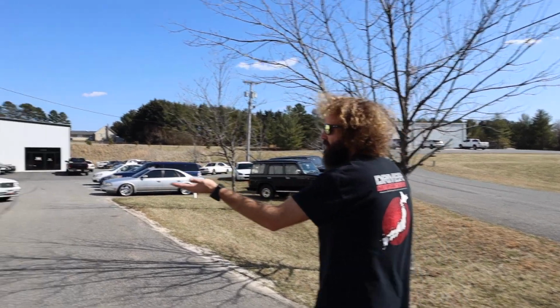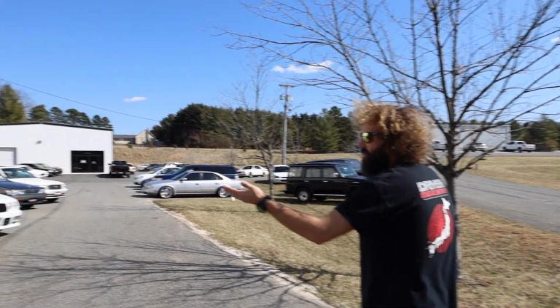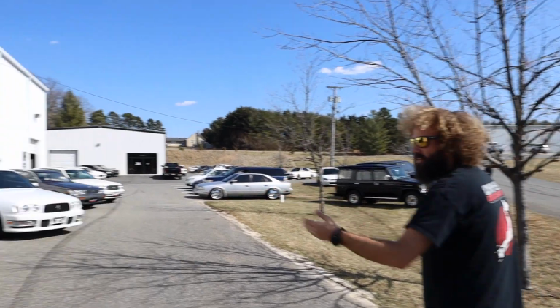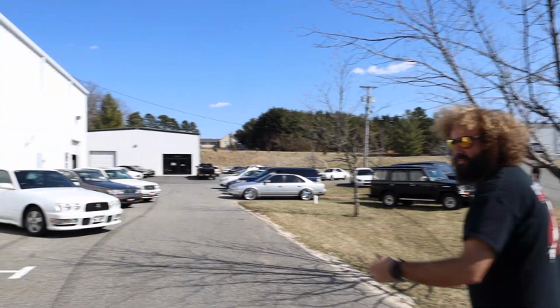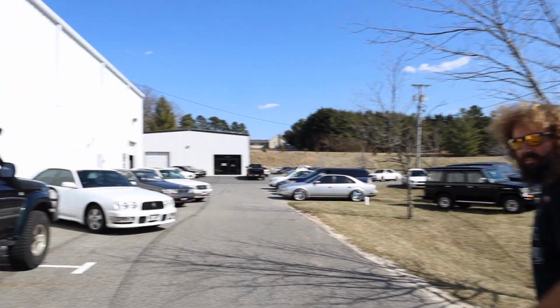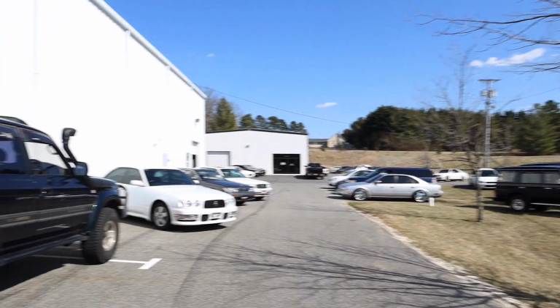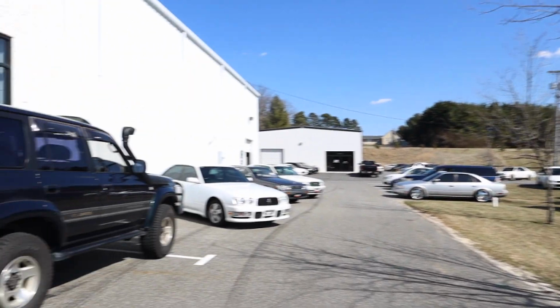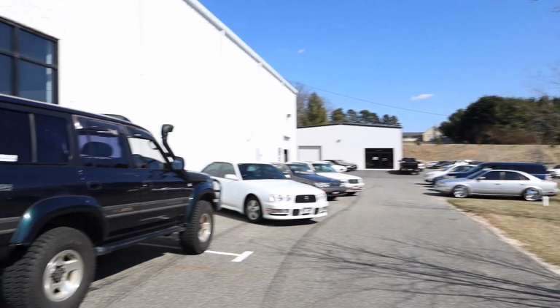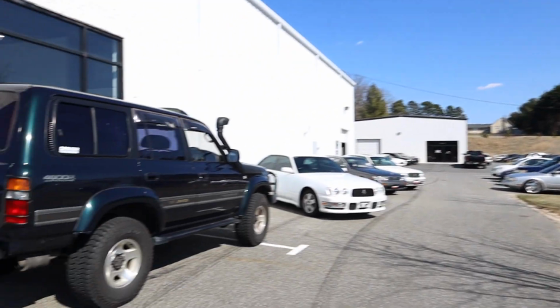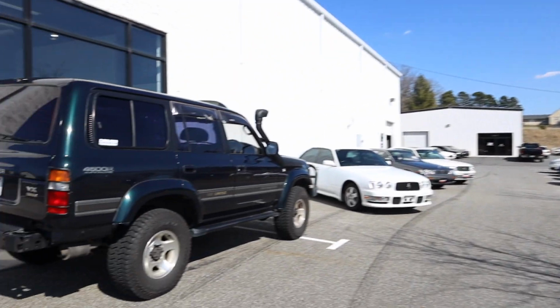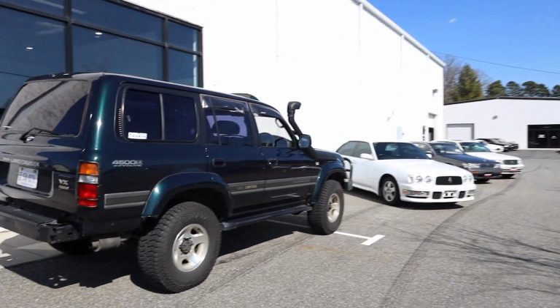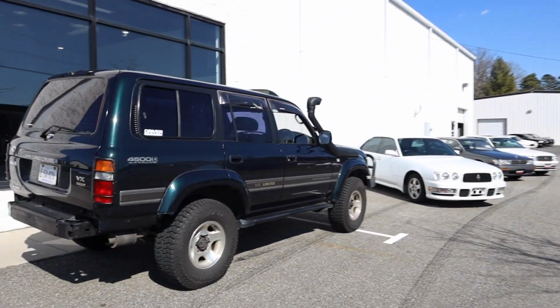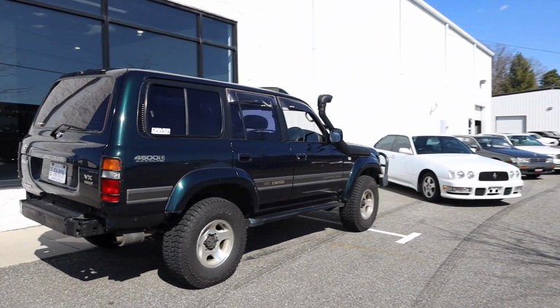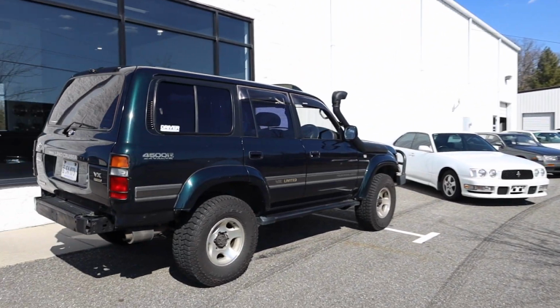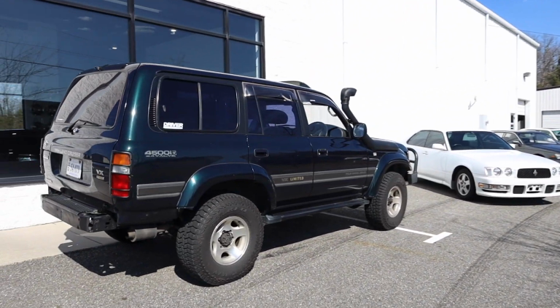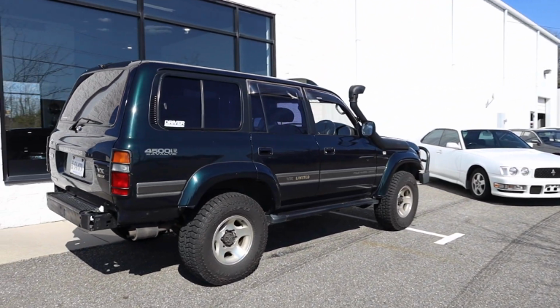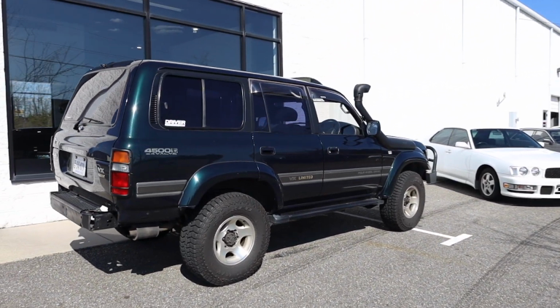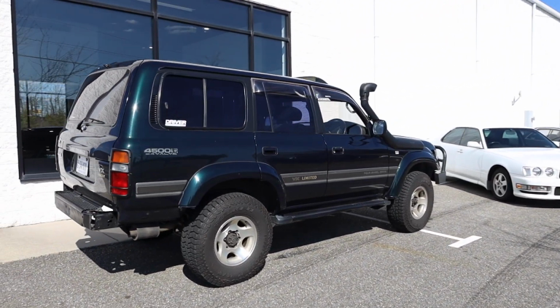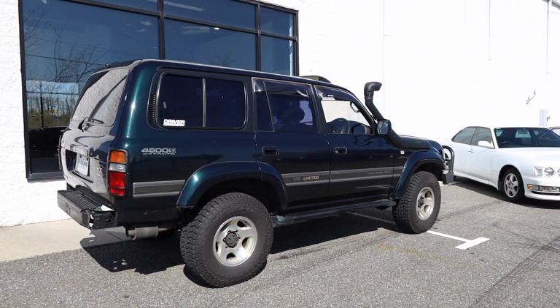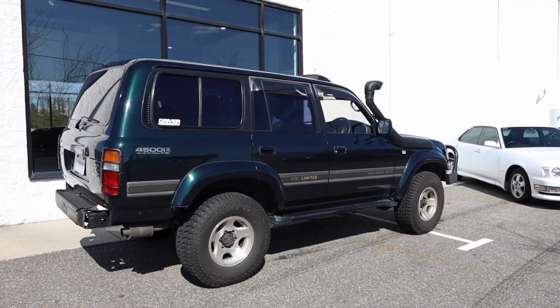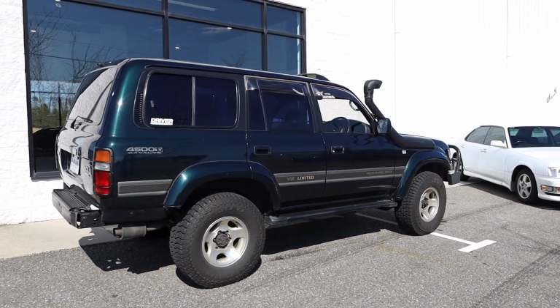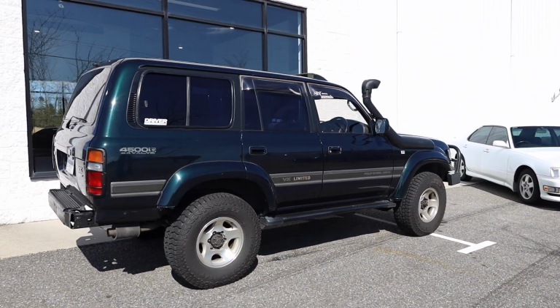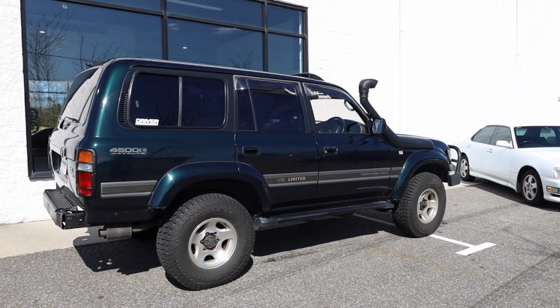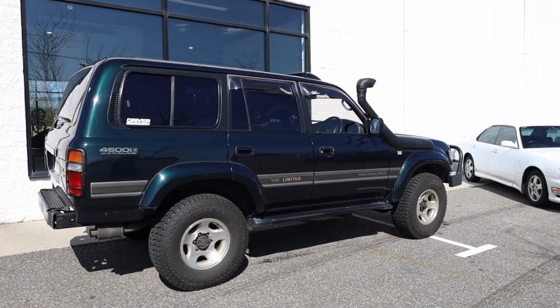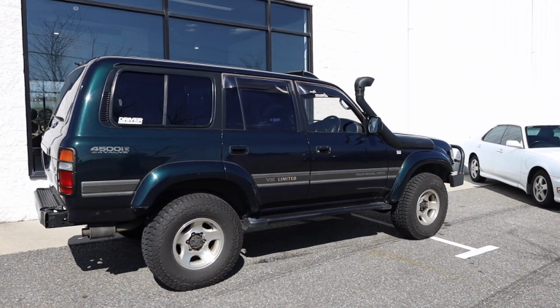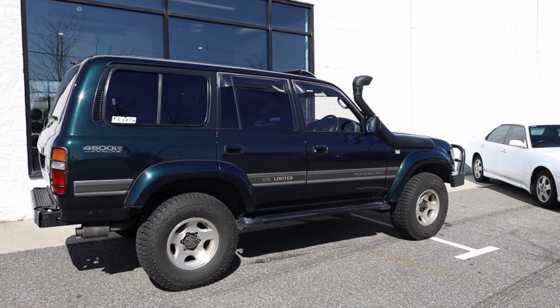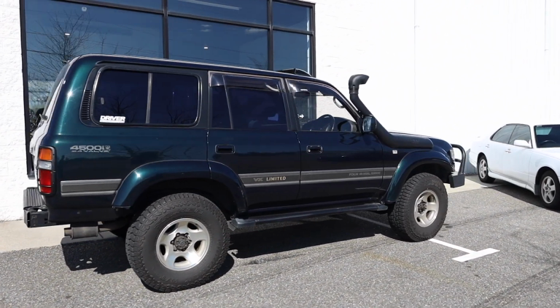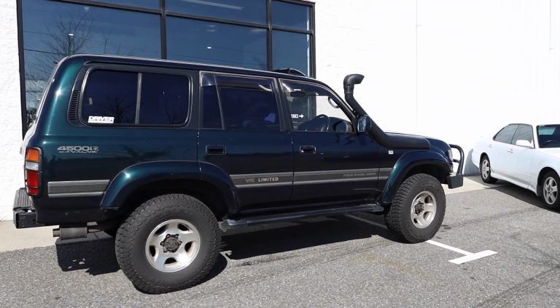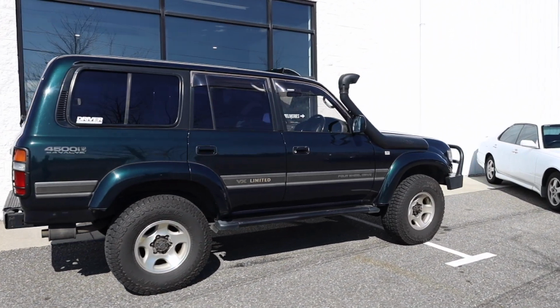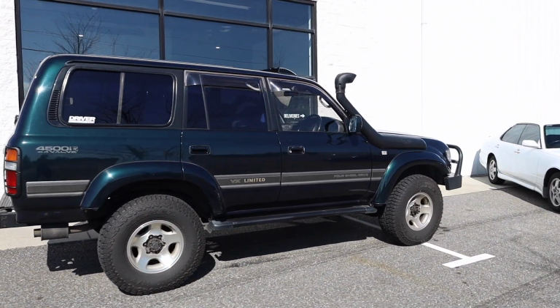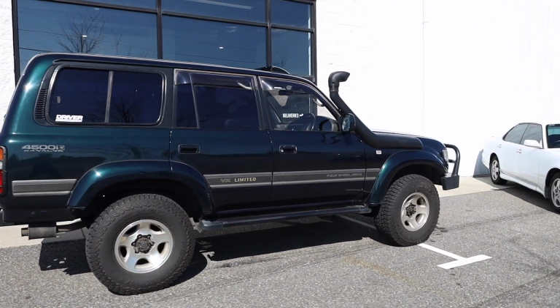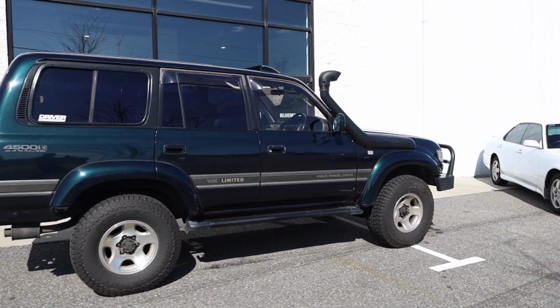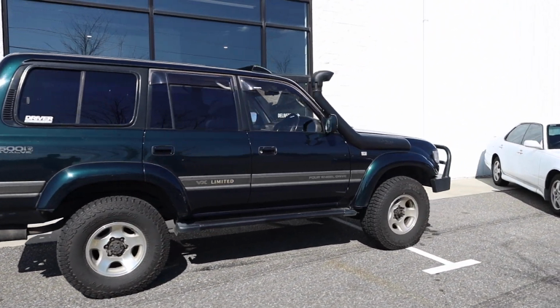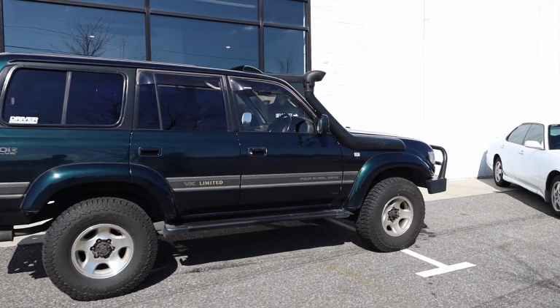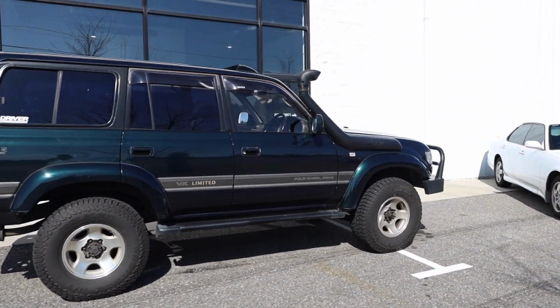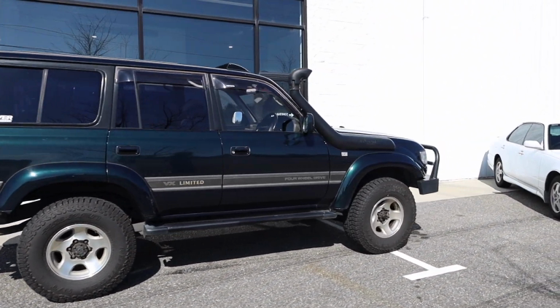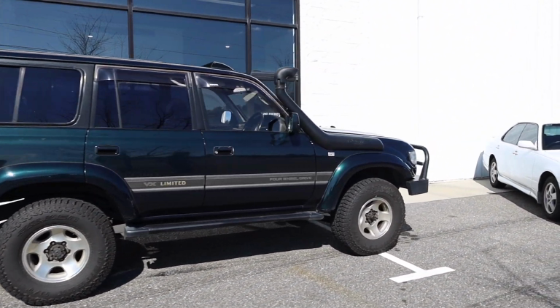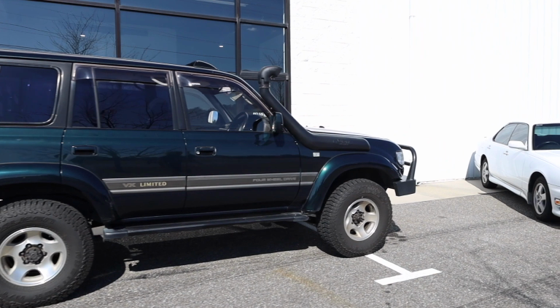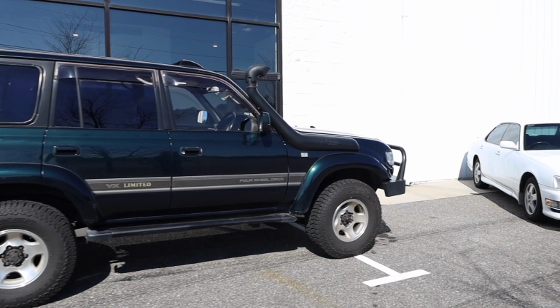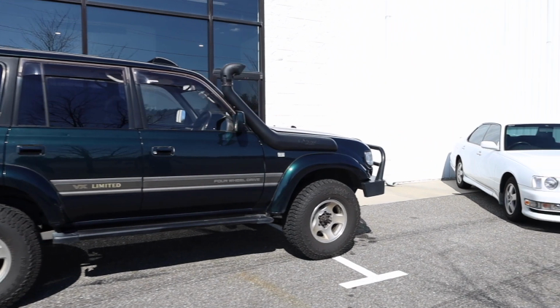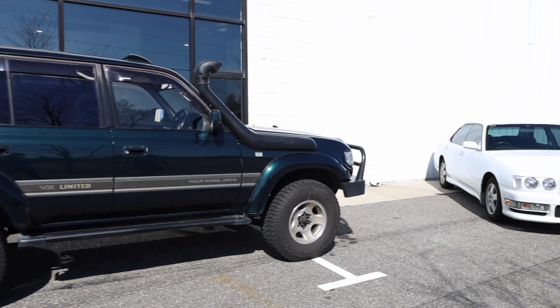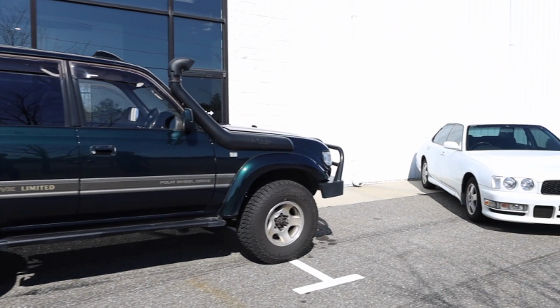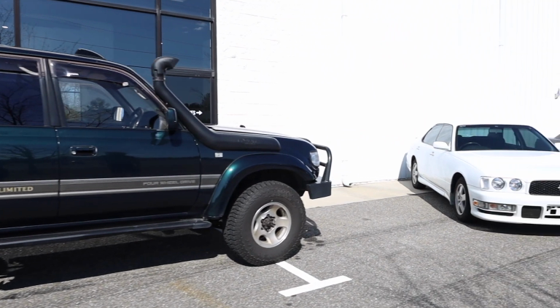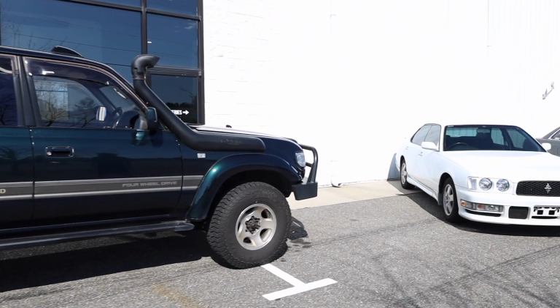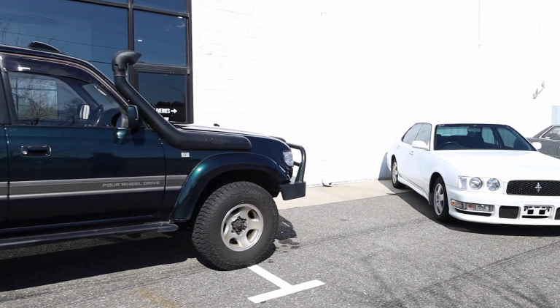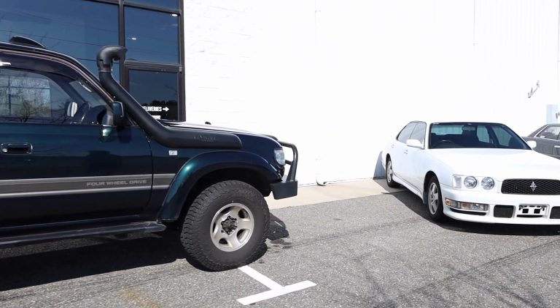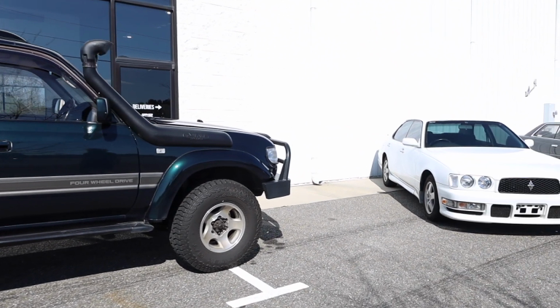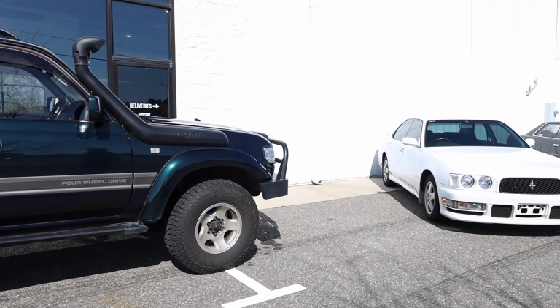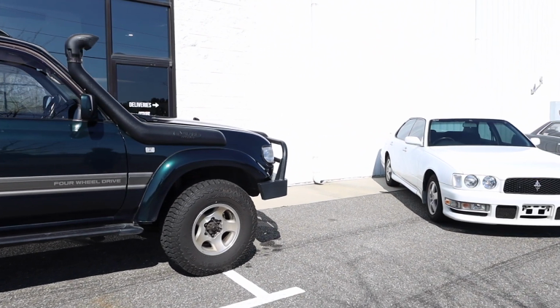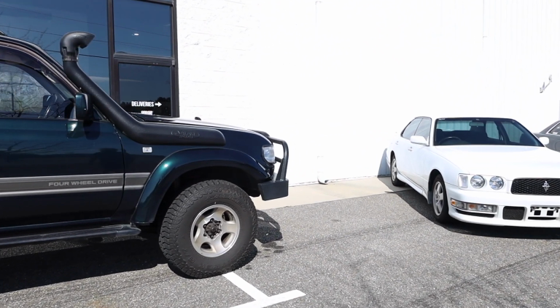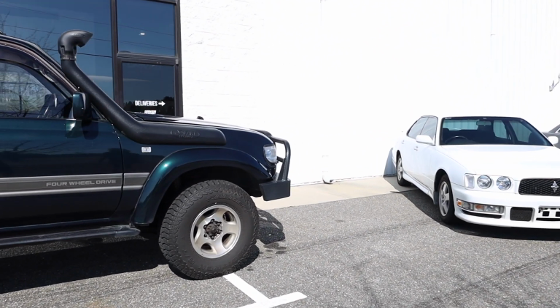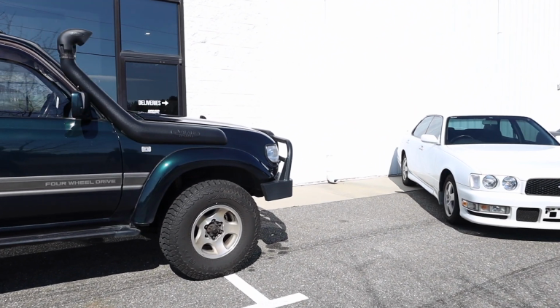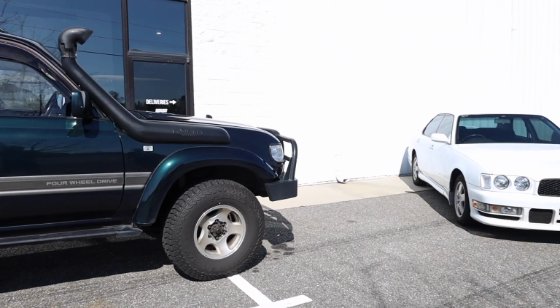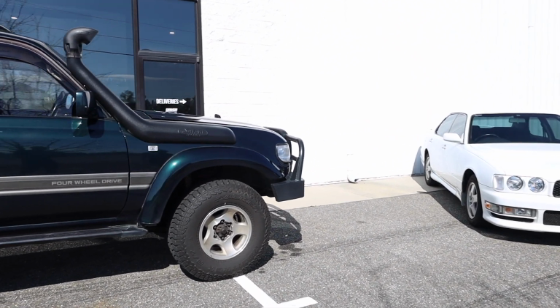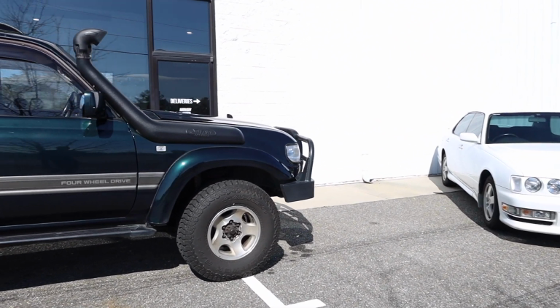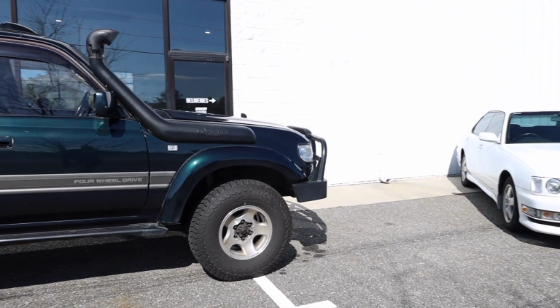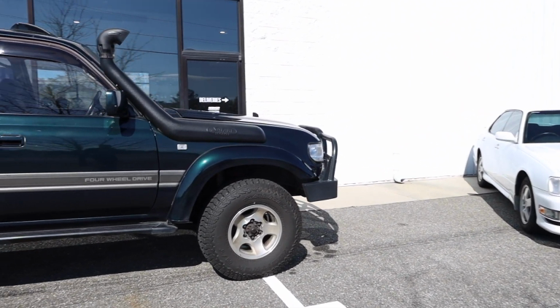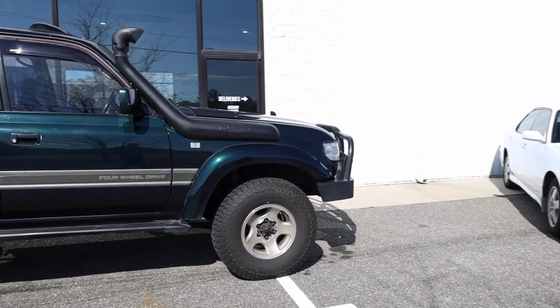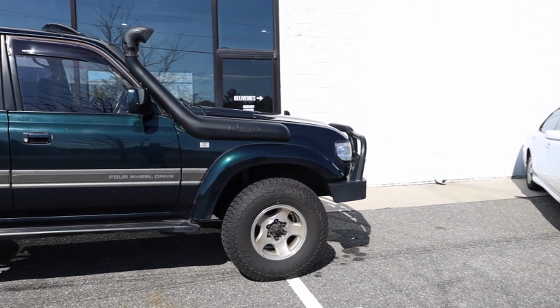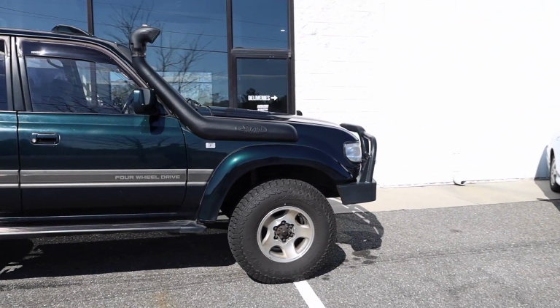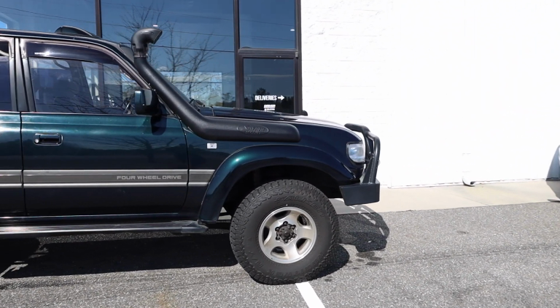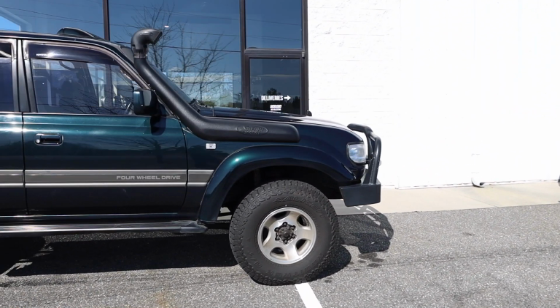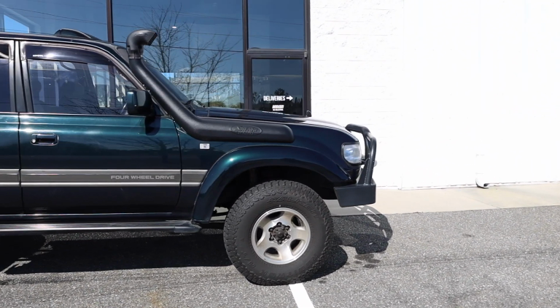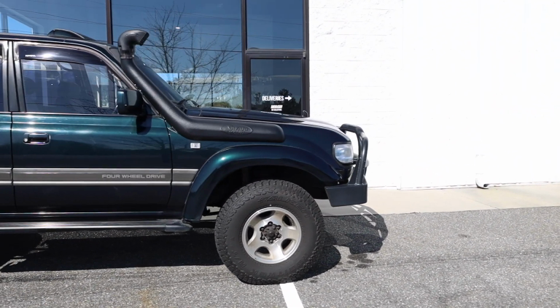Landcruiser — Chris has been driving it around doing his thing. Got them big old Falken Rubitrax on it.